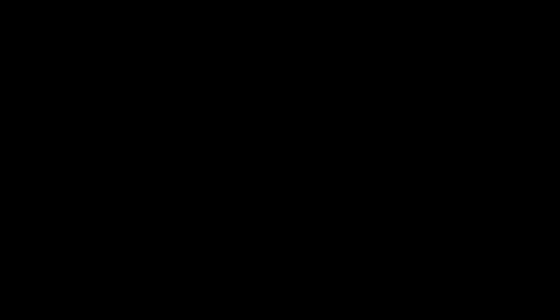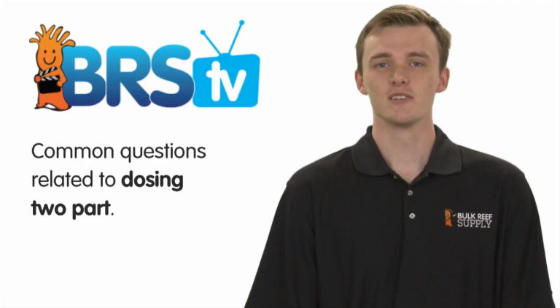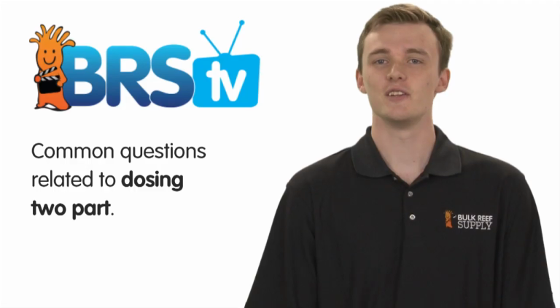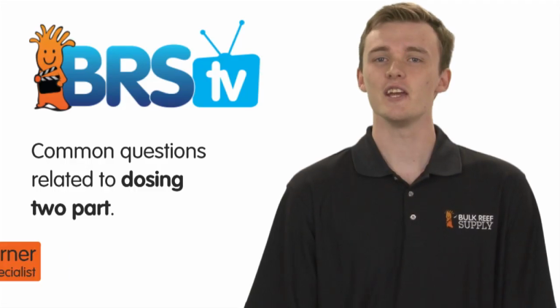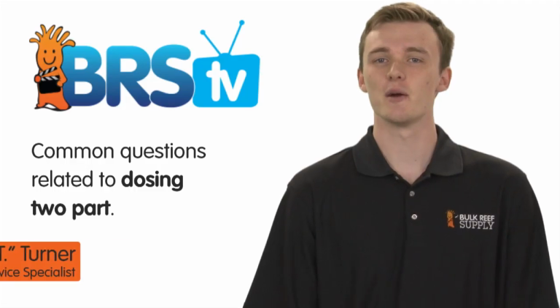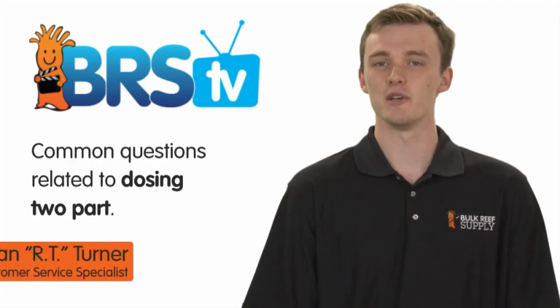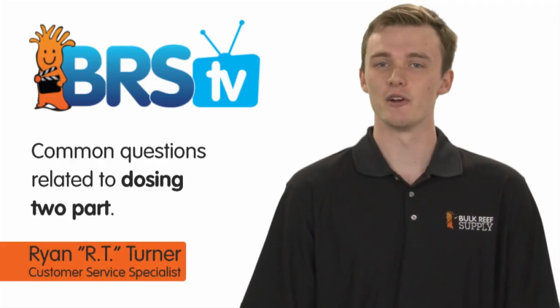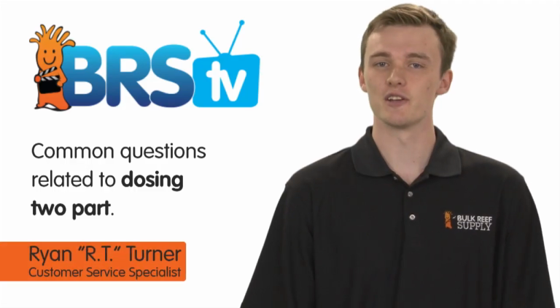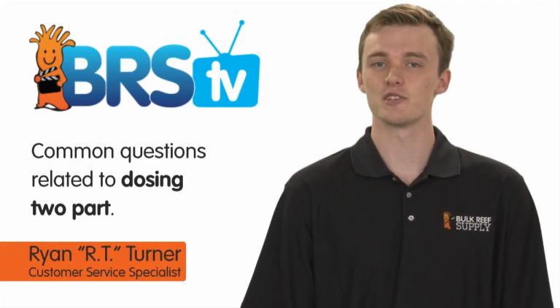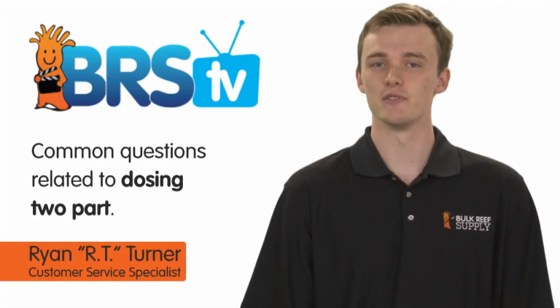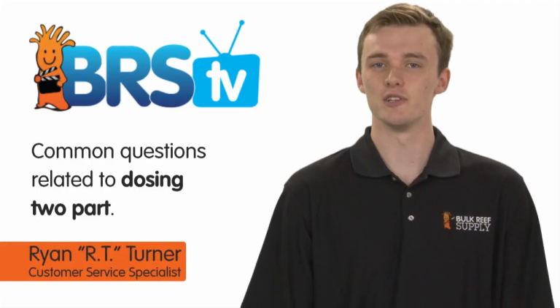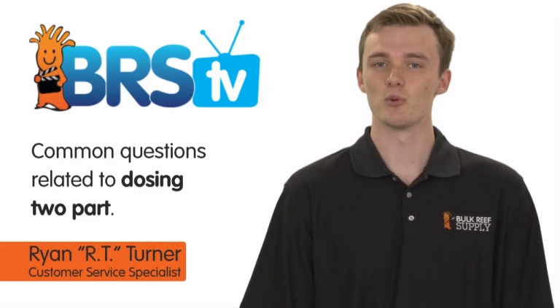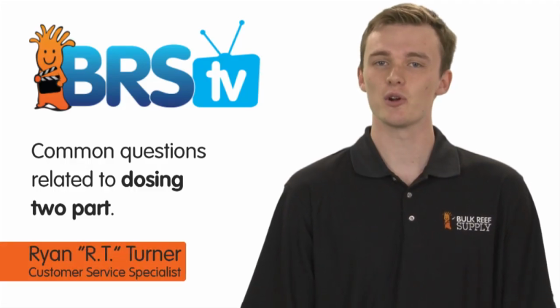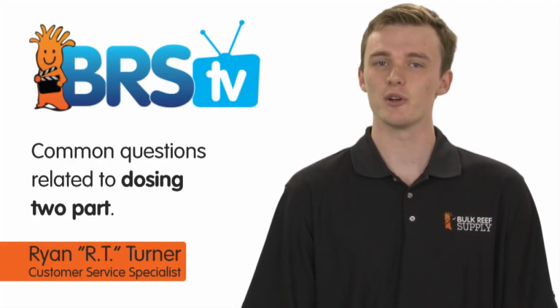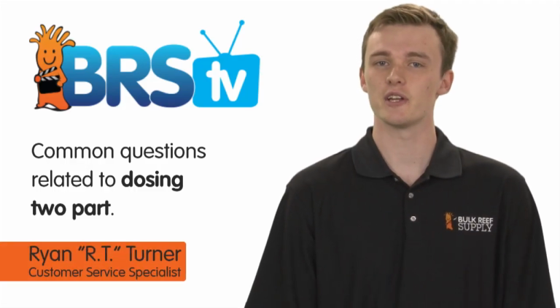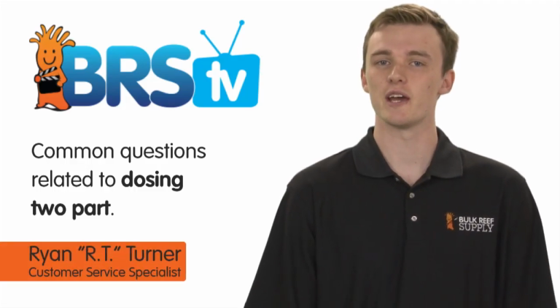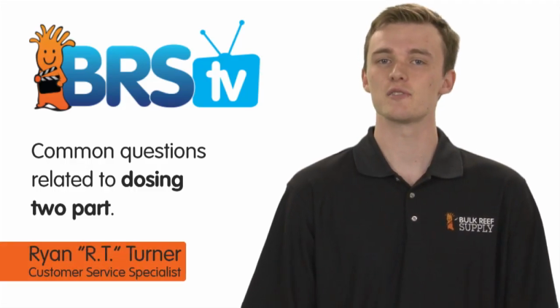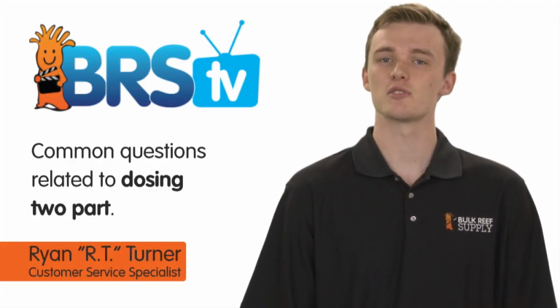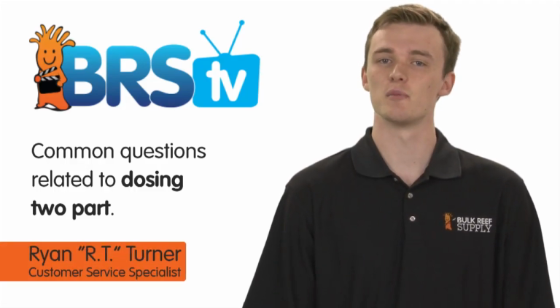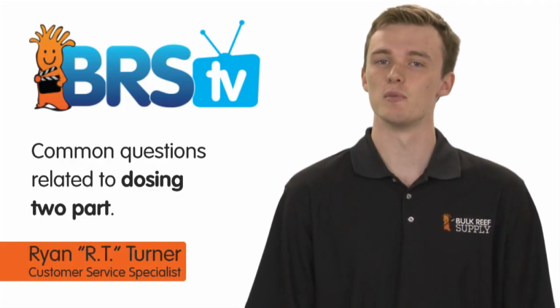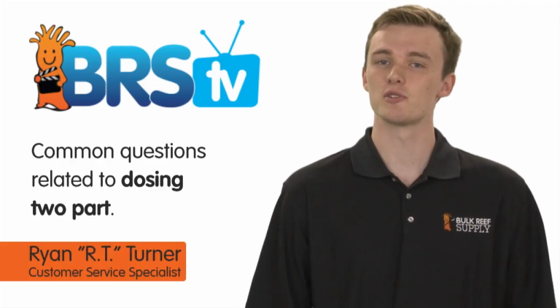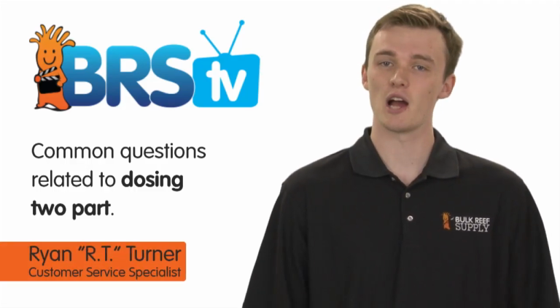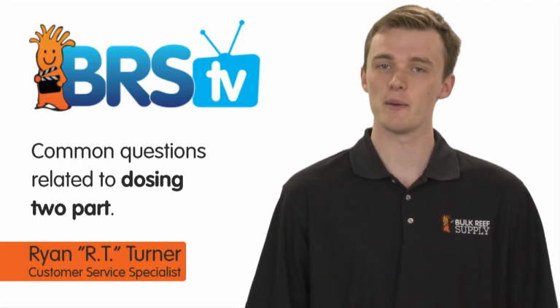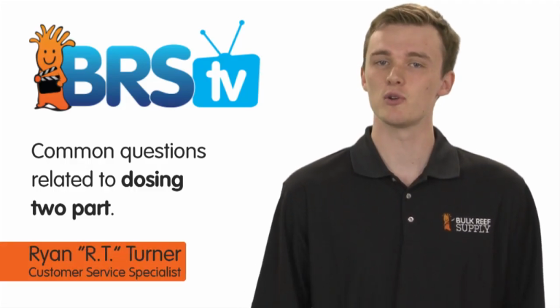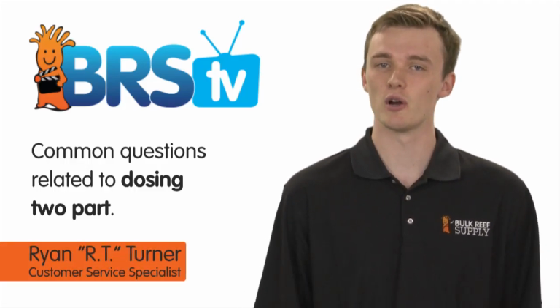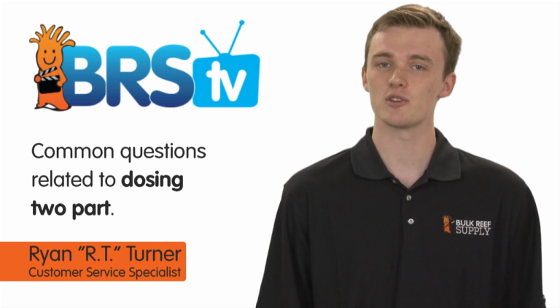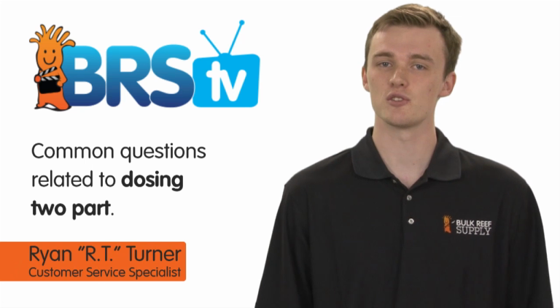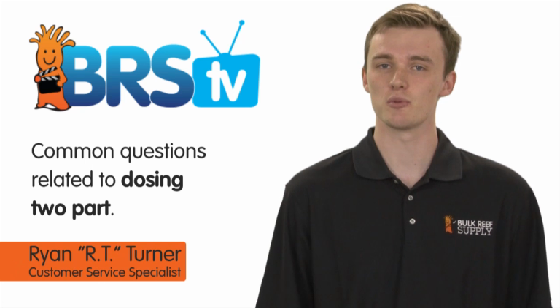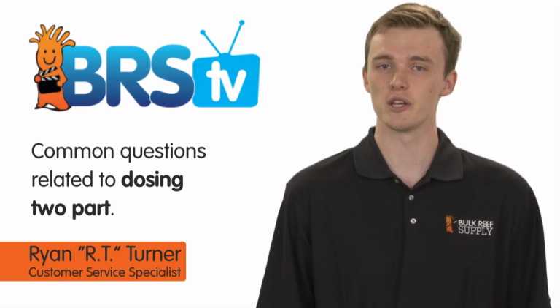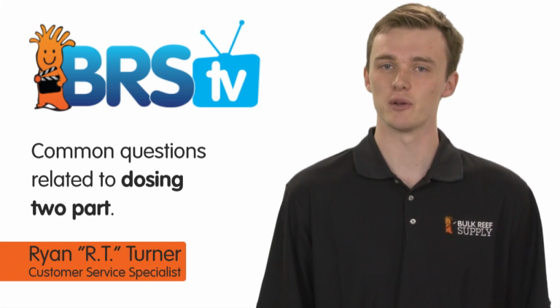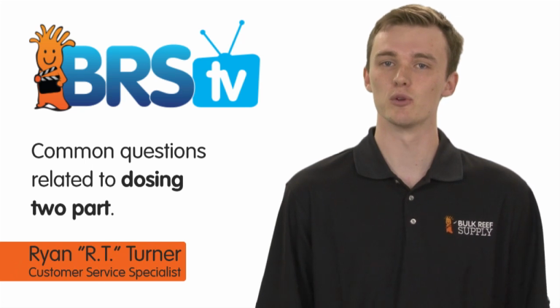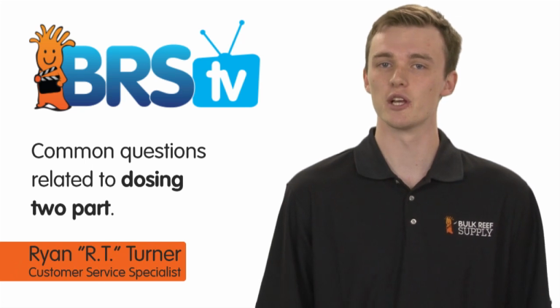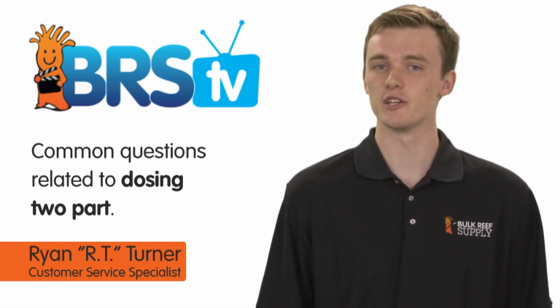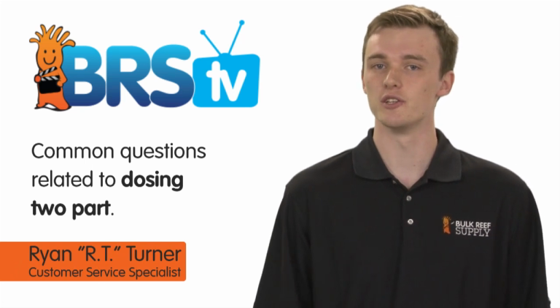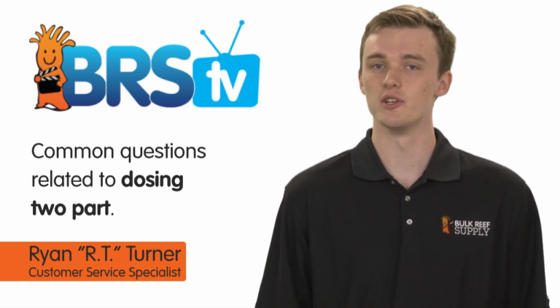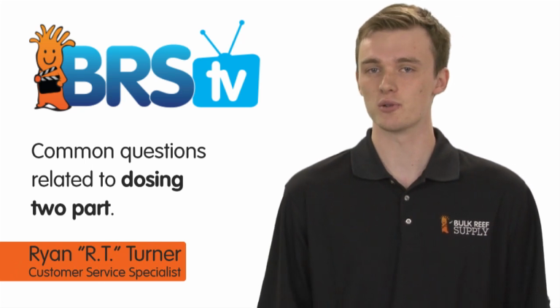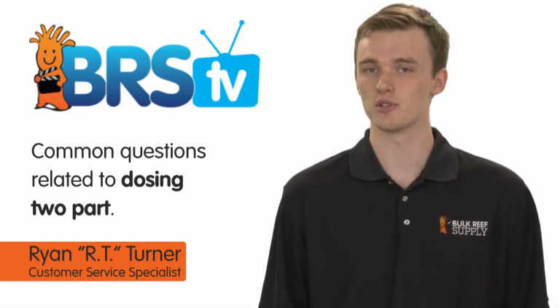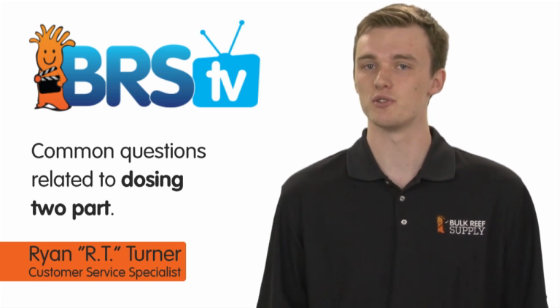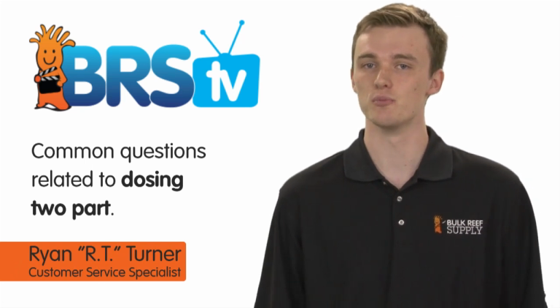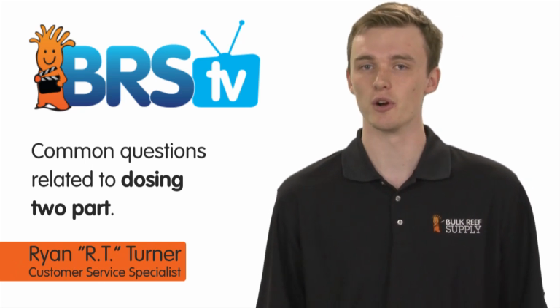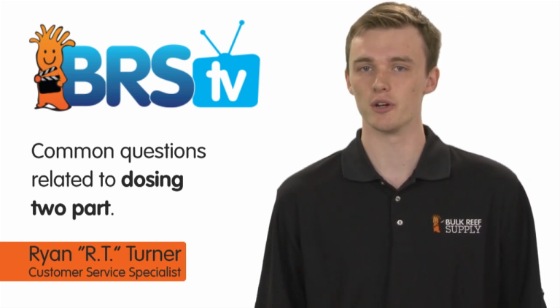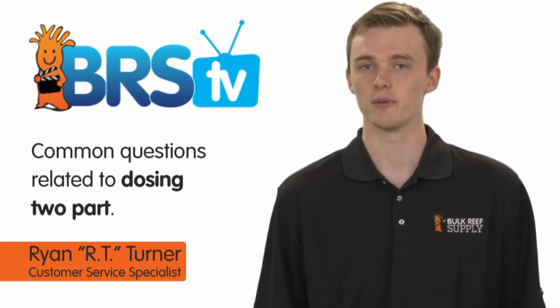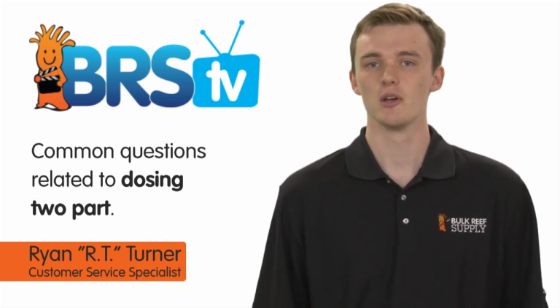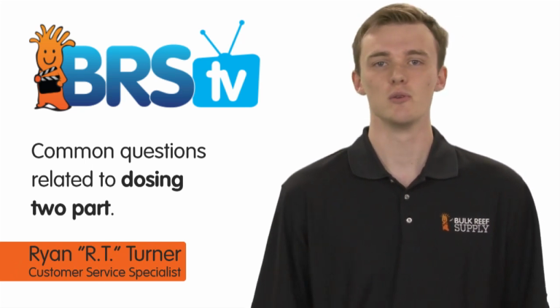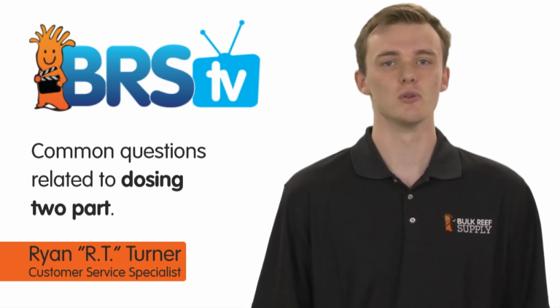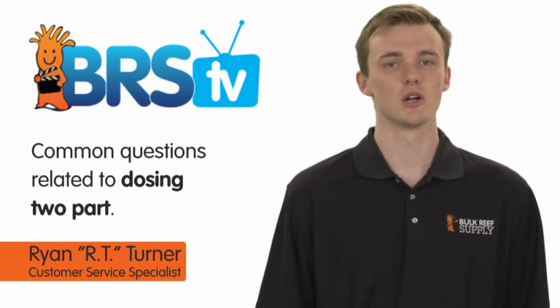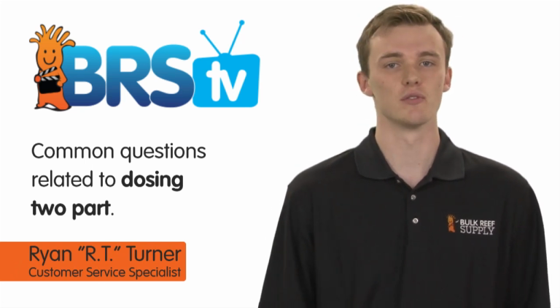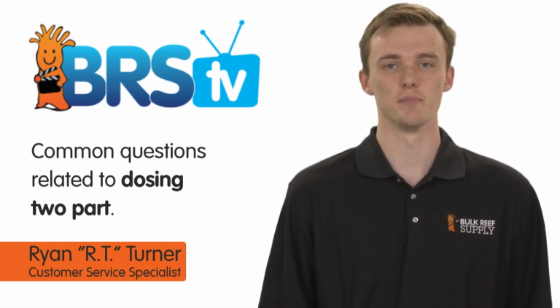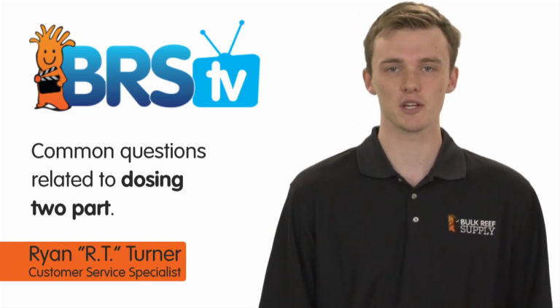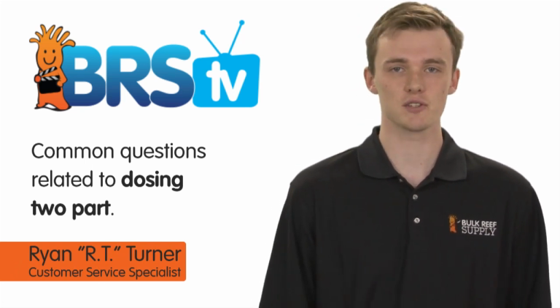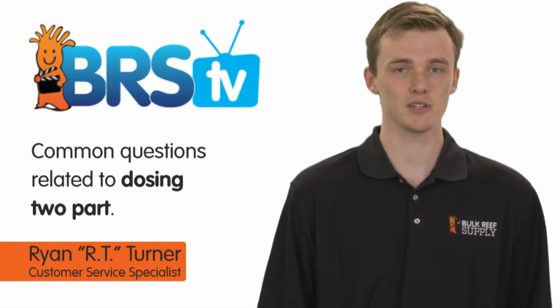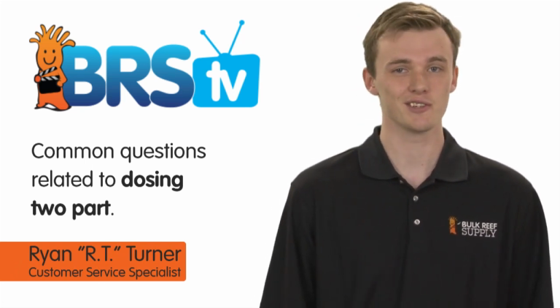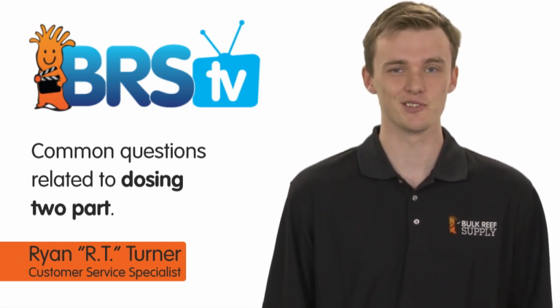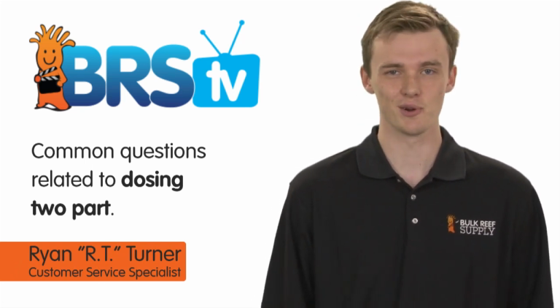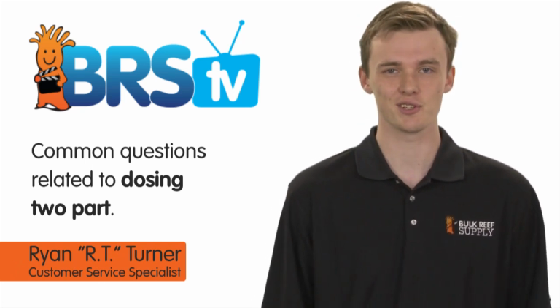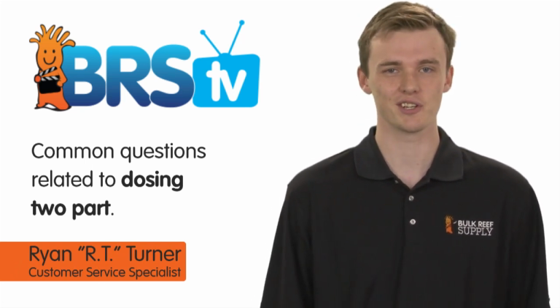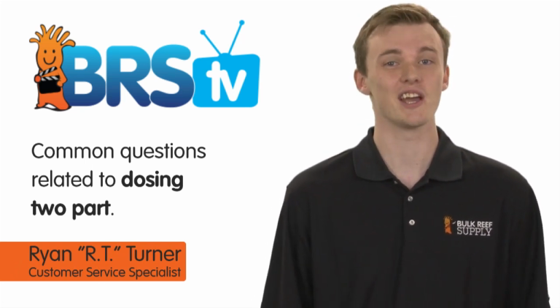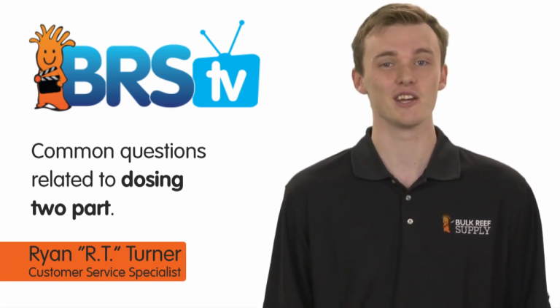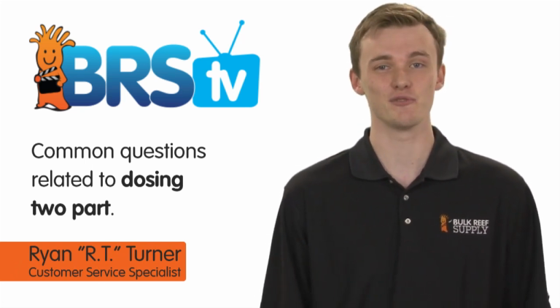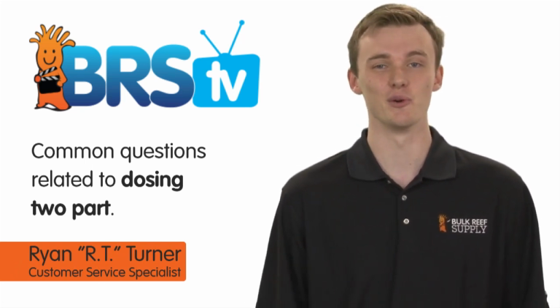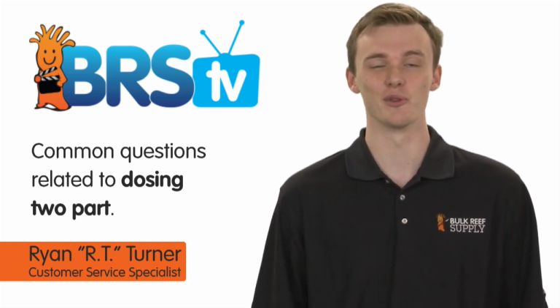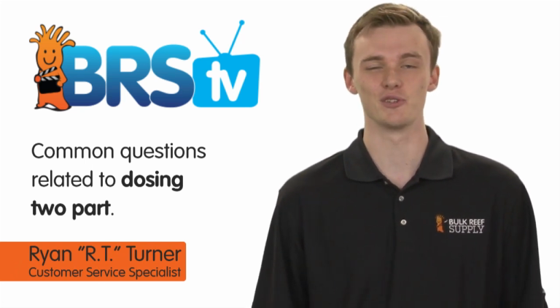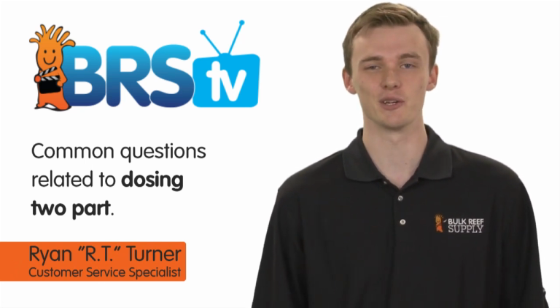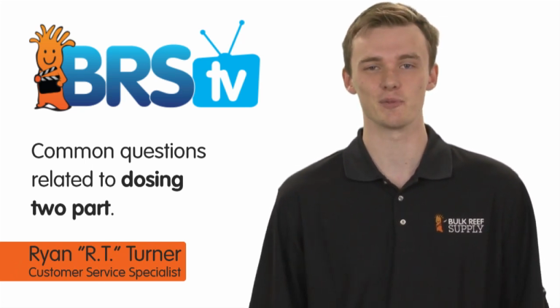Today on BRS TV we're going to answer some of the most common questions we get related to dosing two-part. We will cover mixing, dosing, and a few other tips.